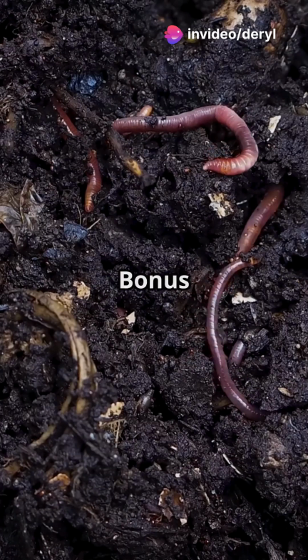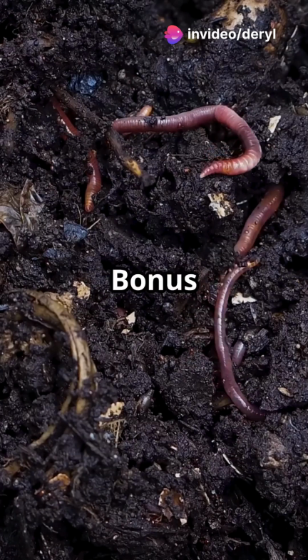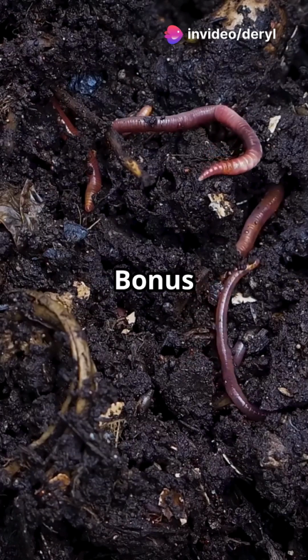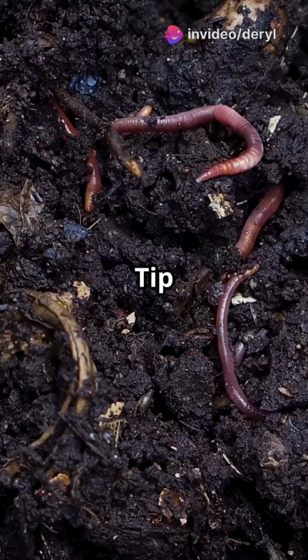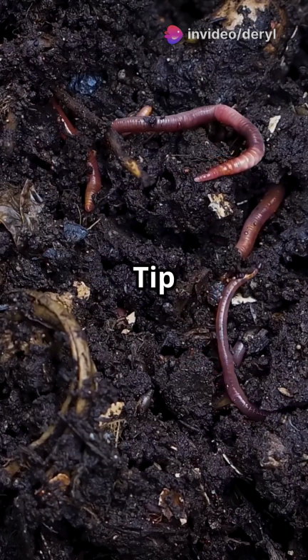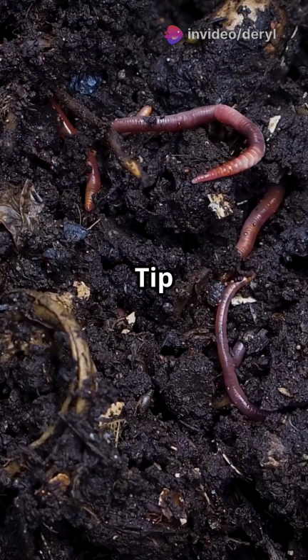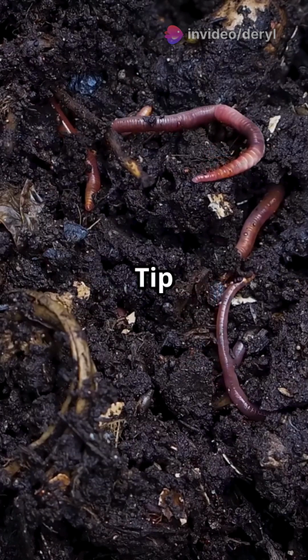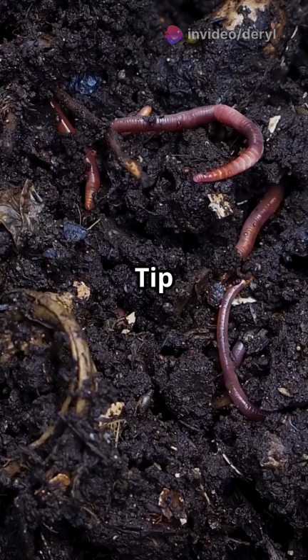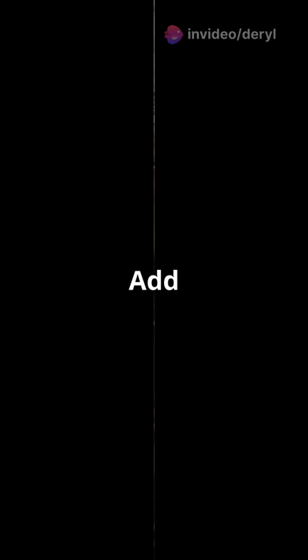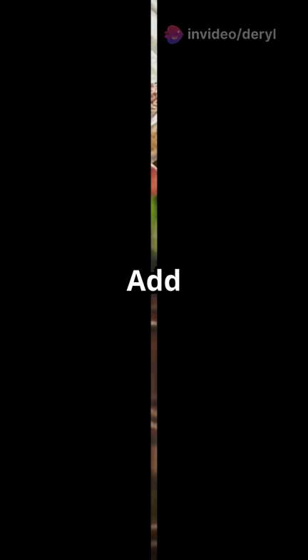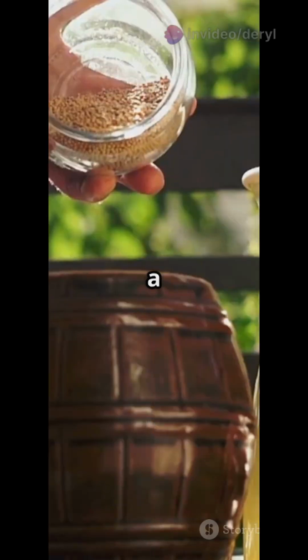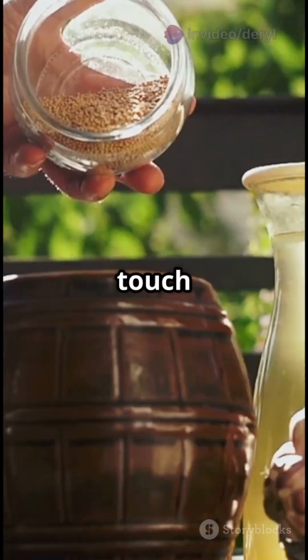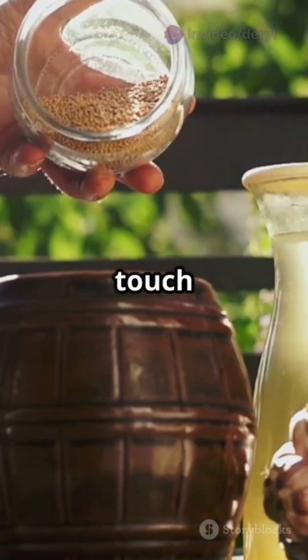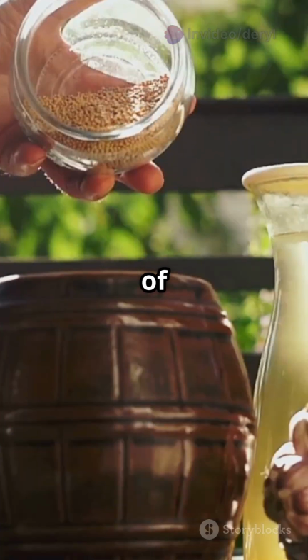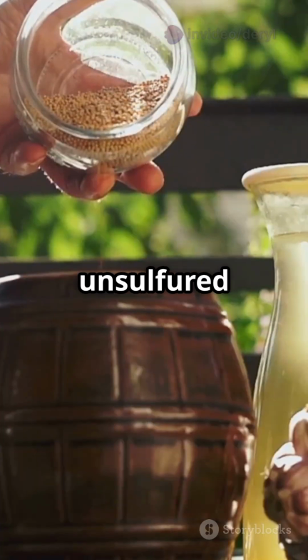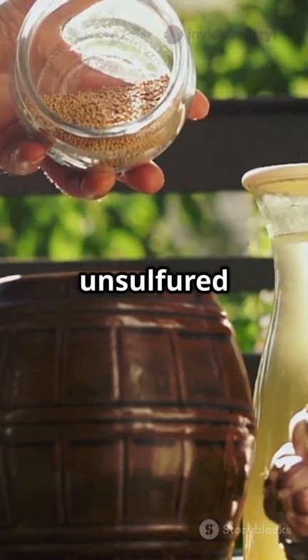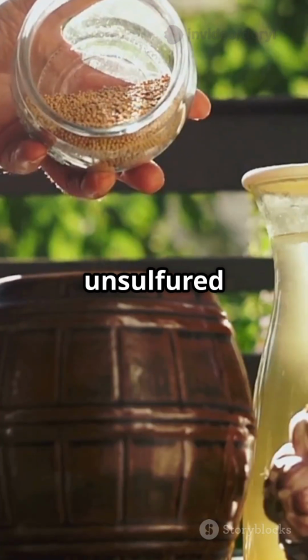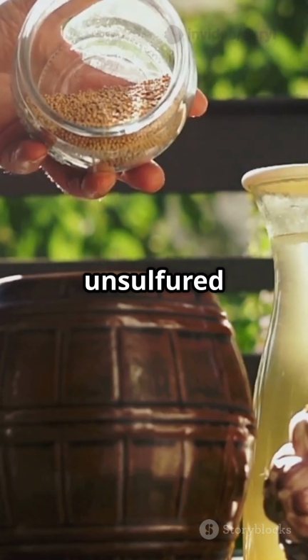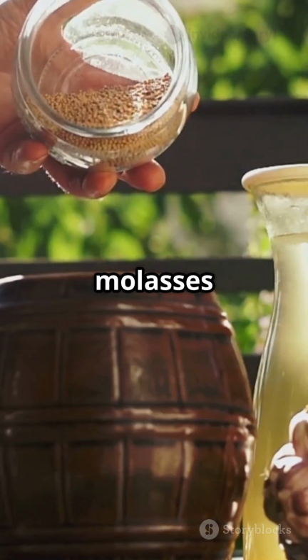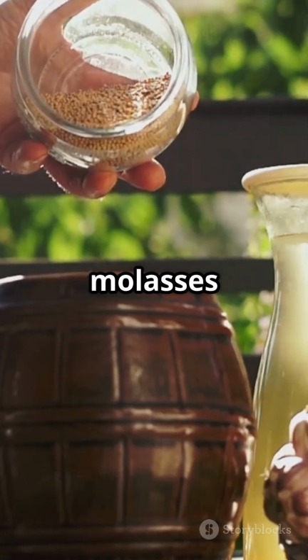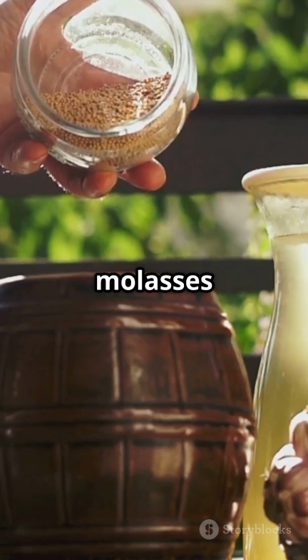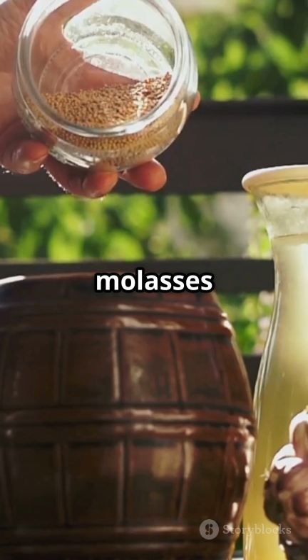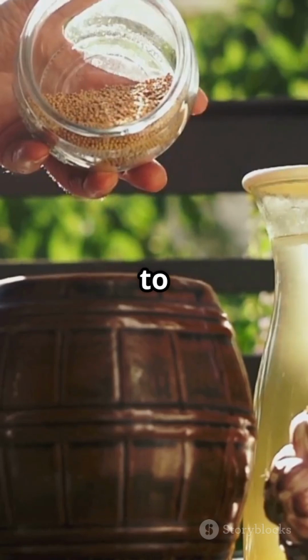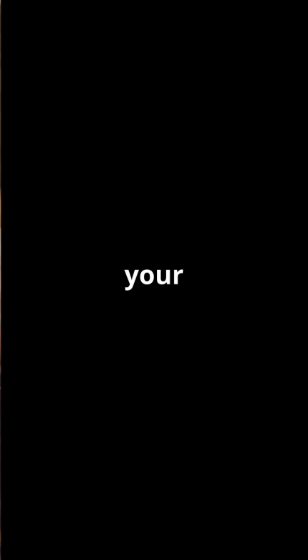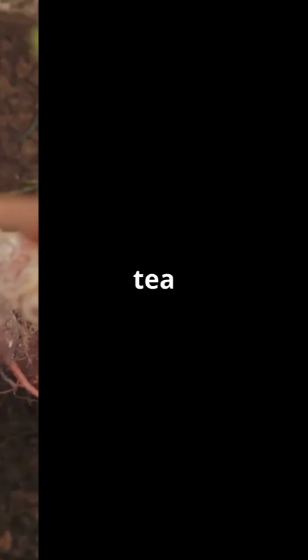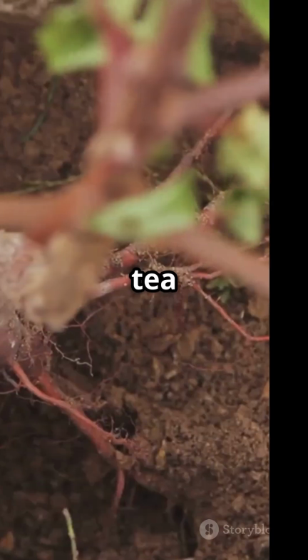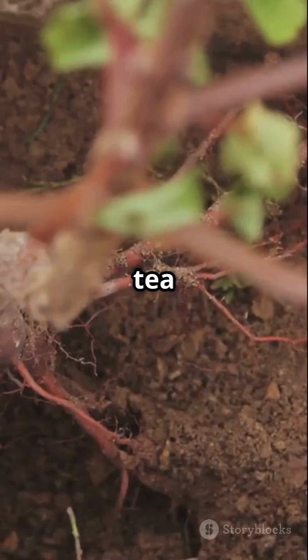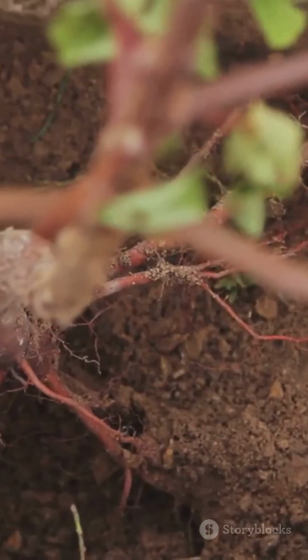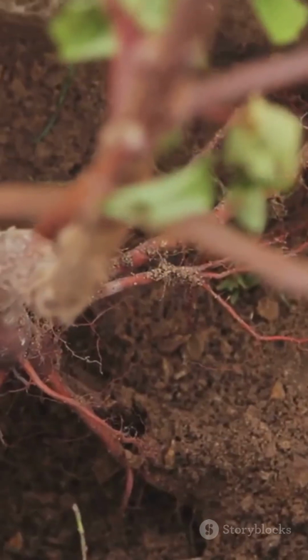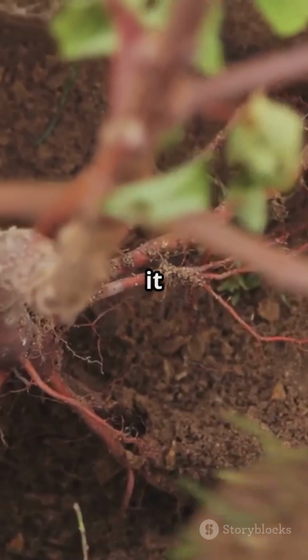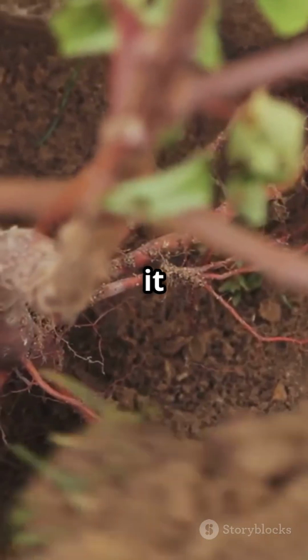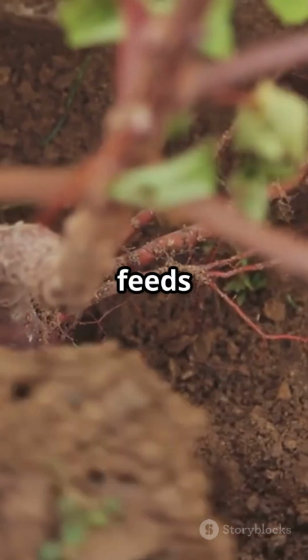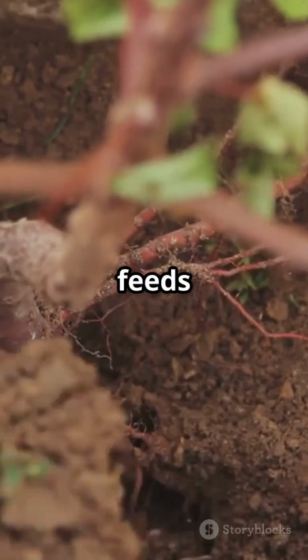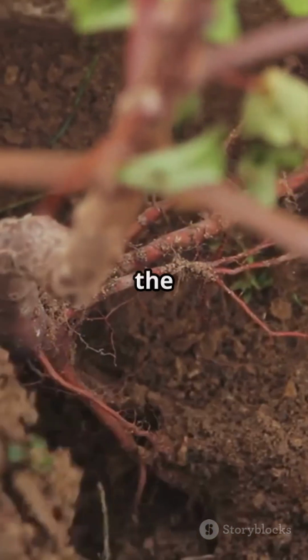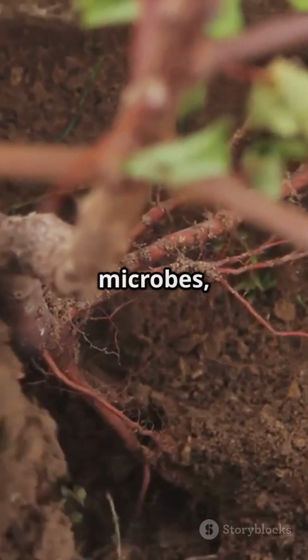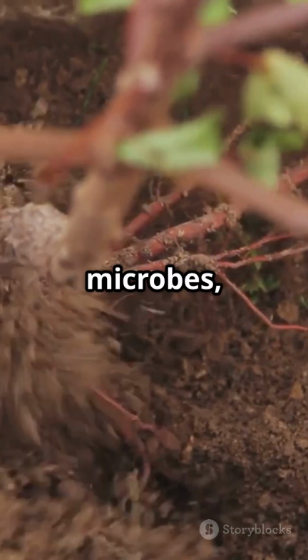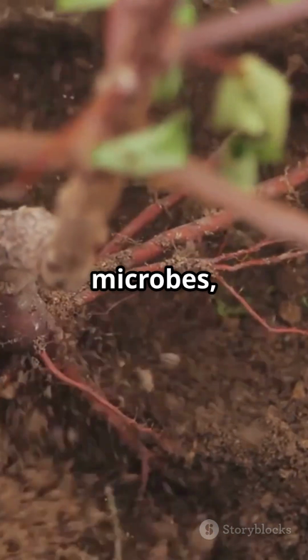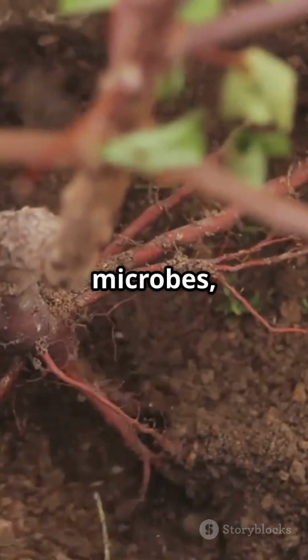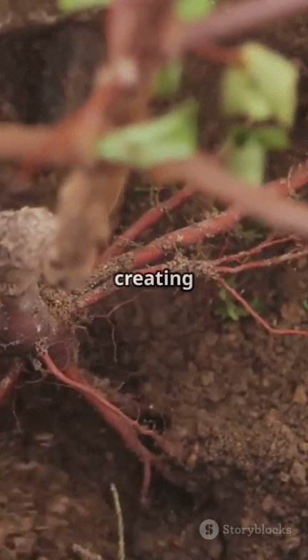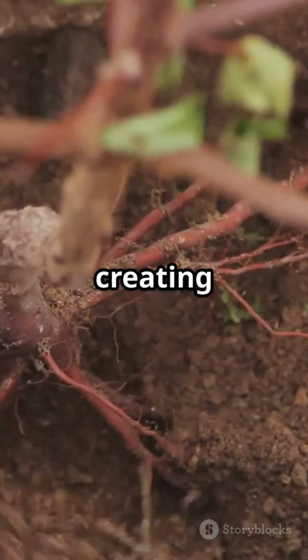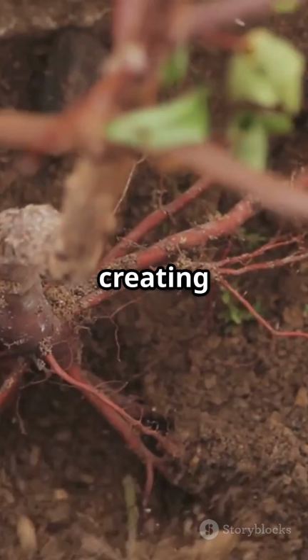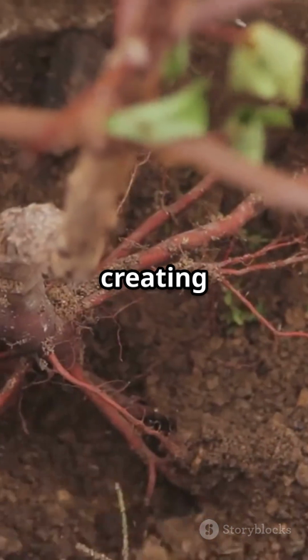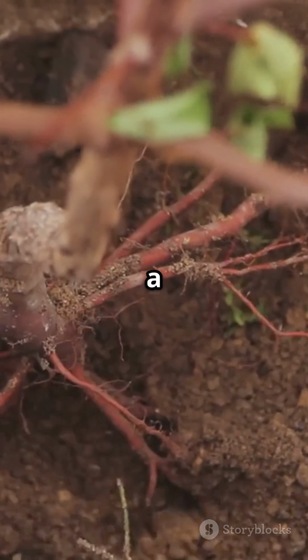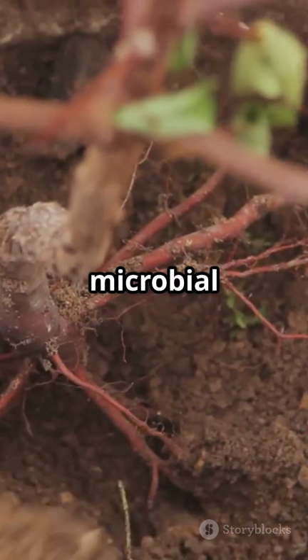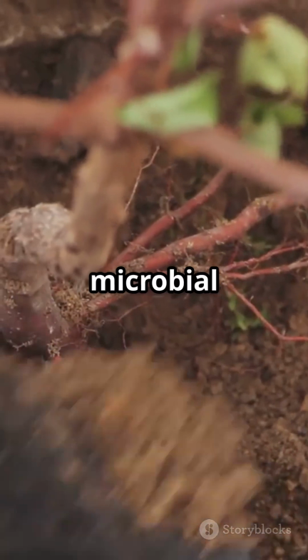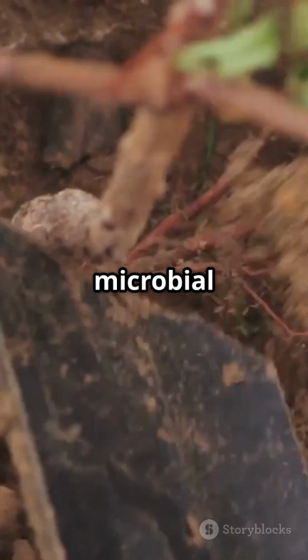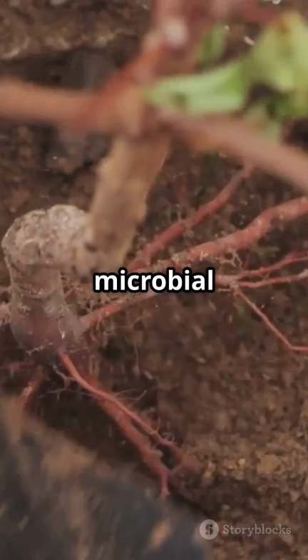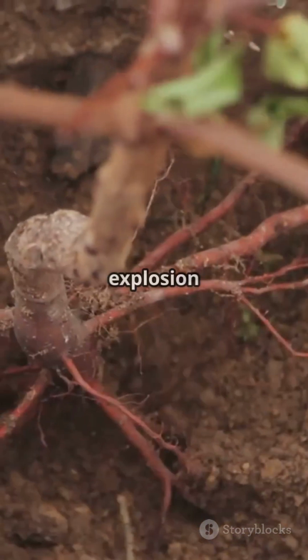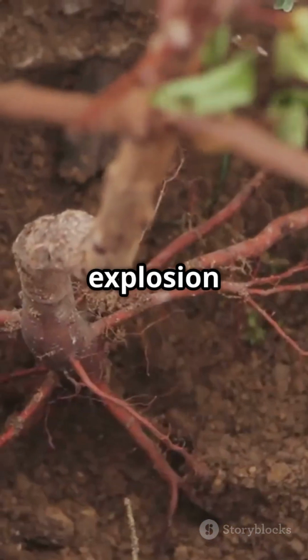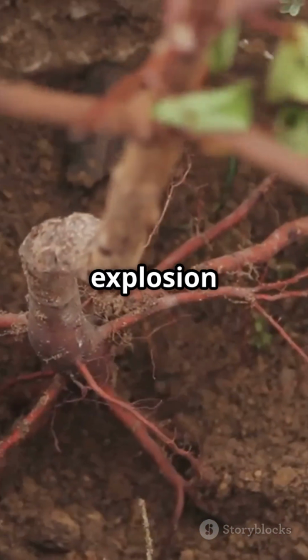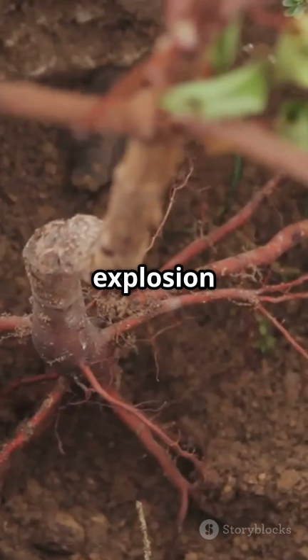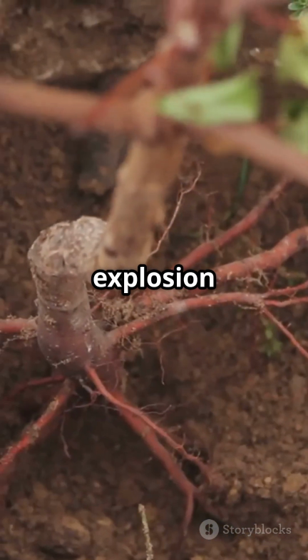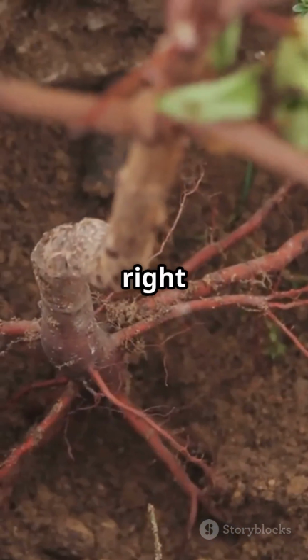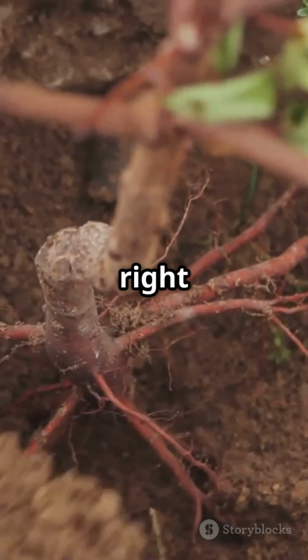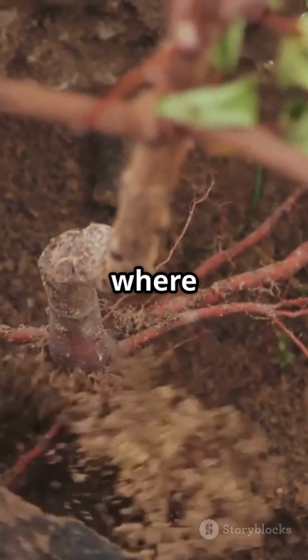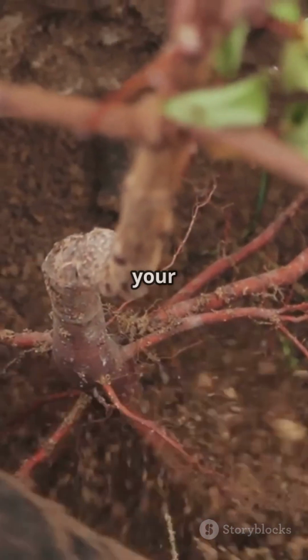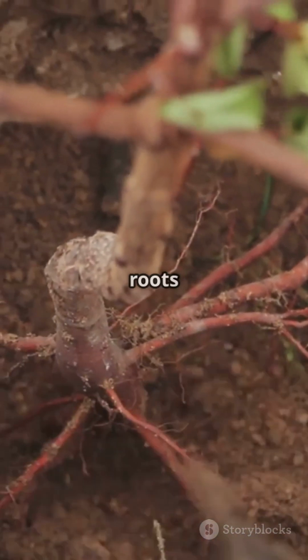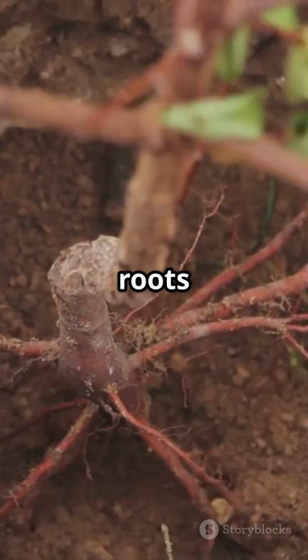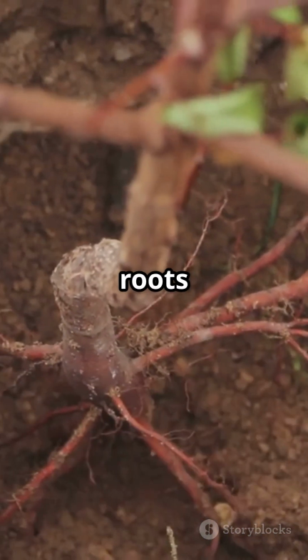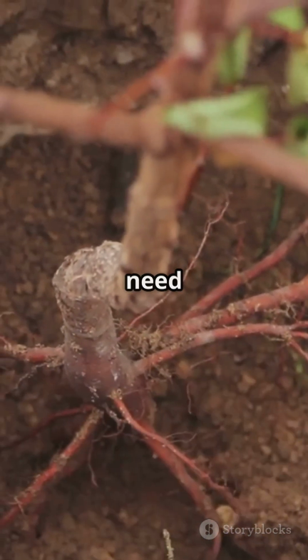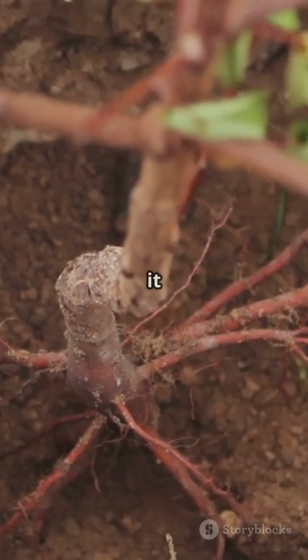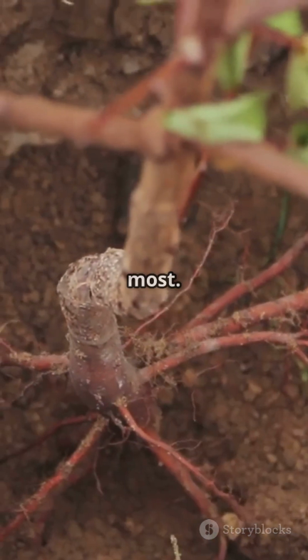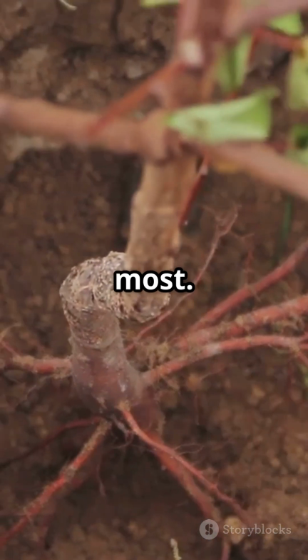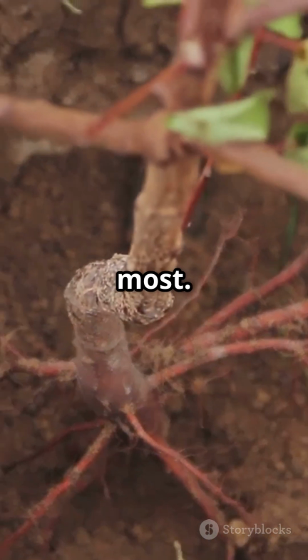Bonus tip: add a touch of unsulfured molasses to your tea. It feeds the microbes, creating a microbial explosion right where your roots need it most.